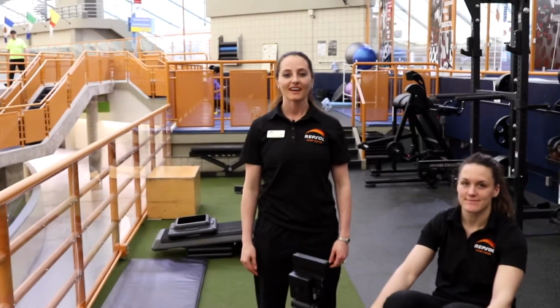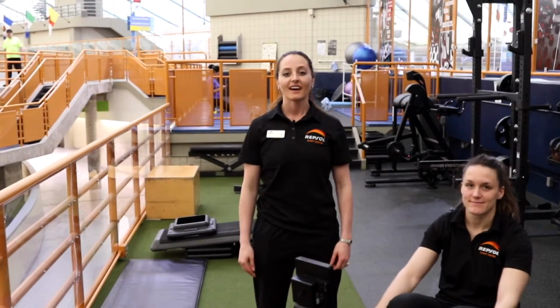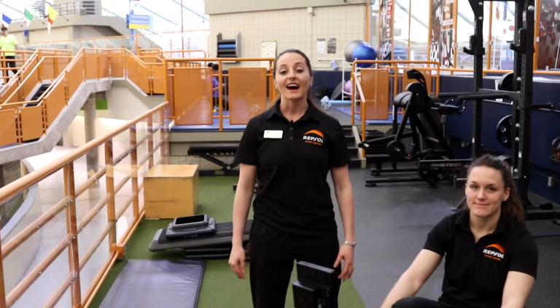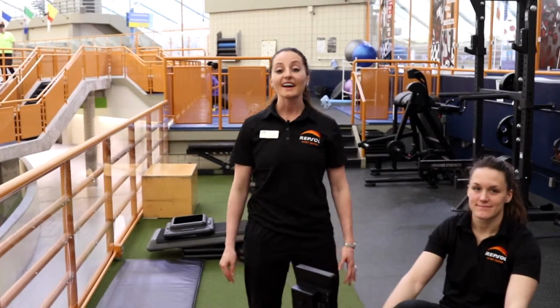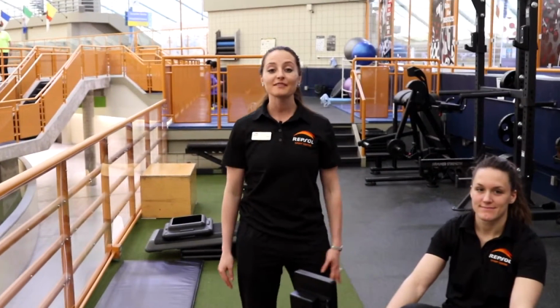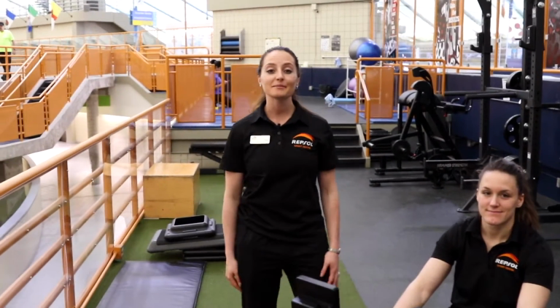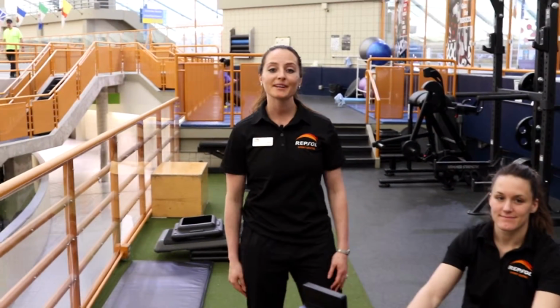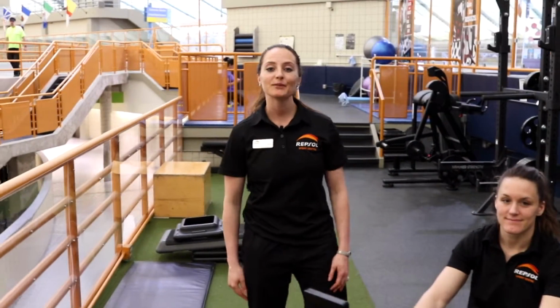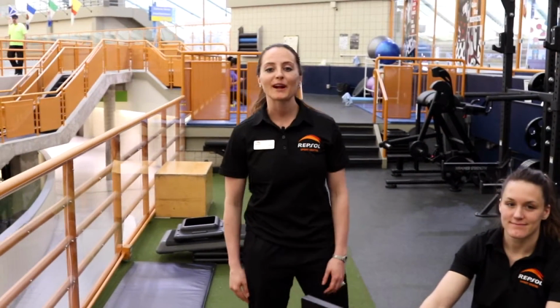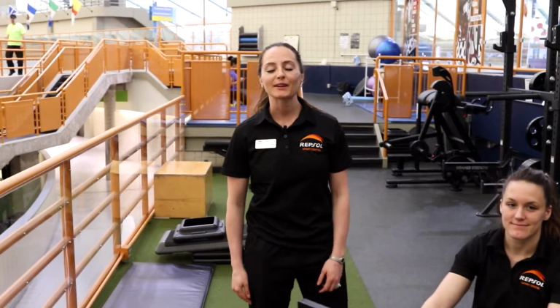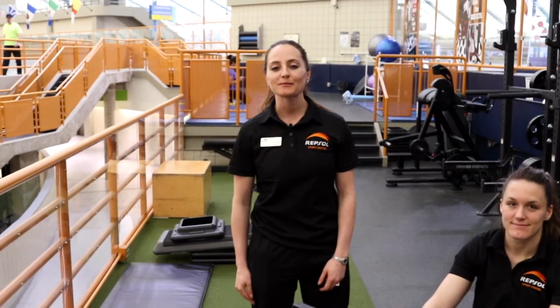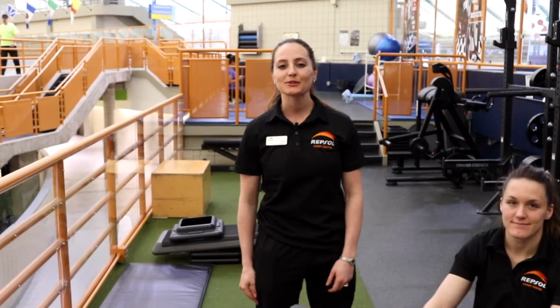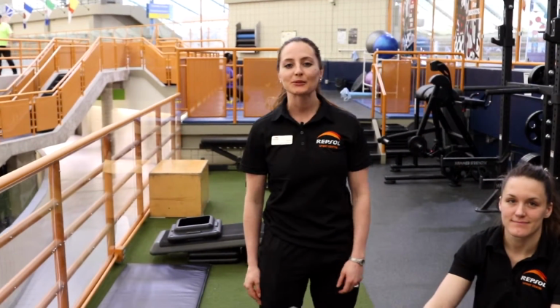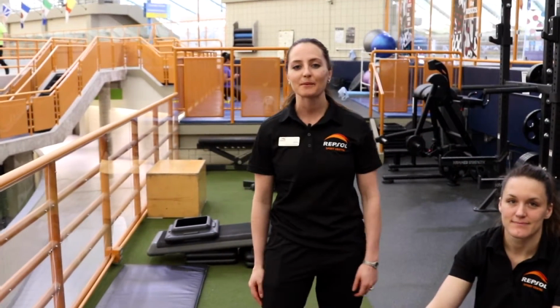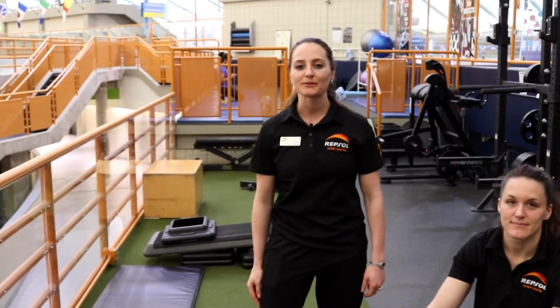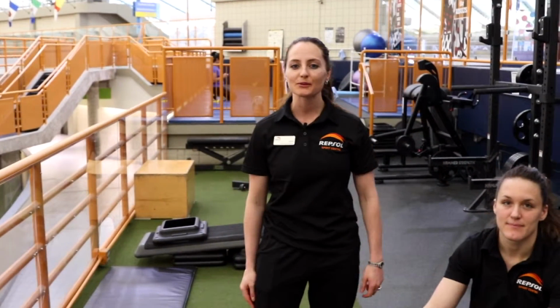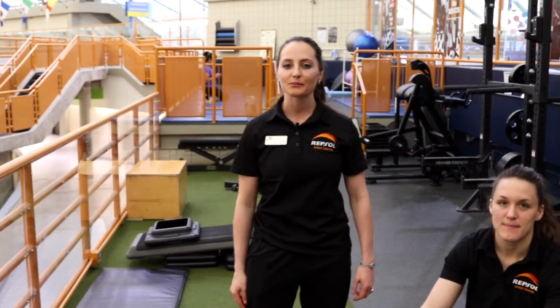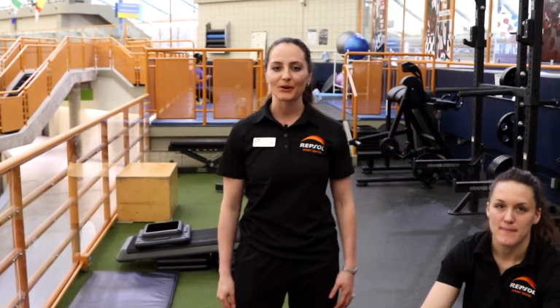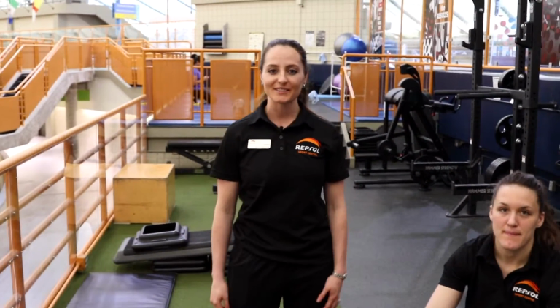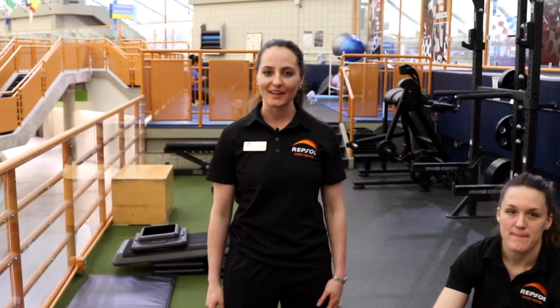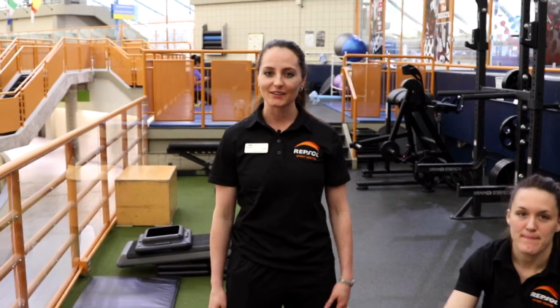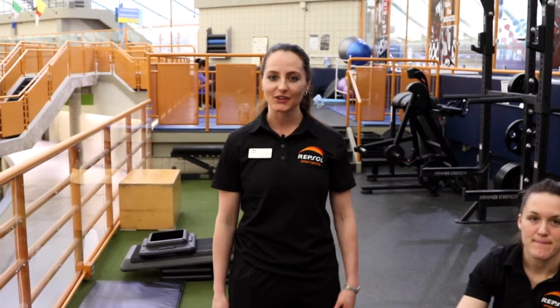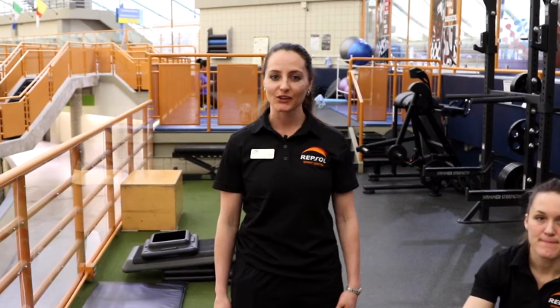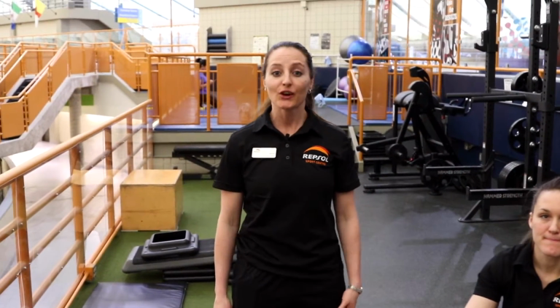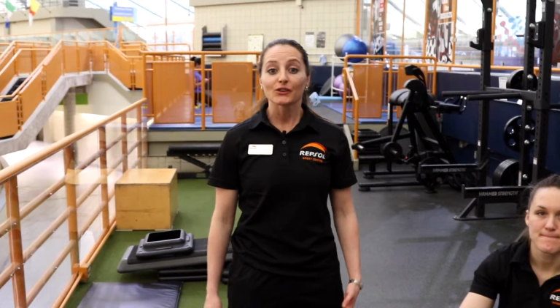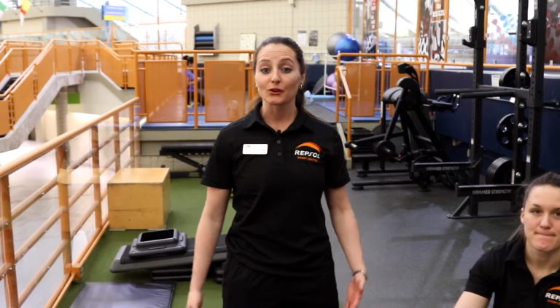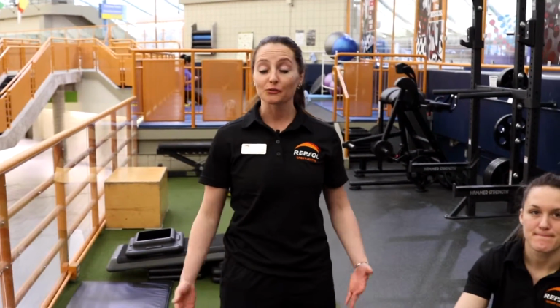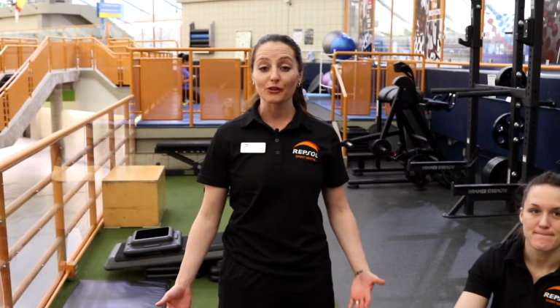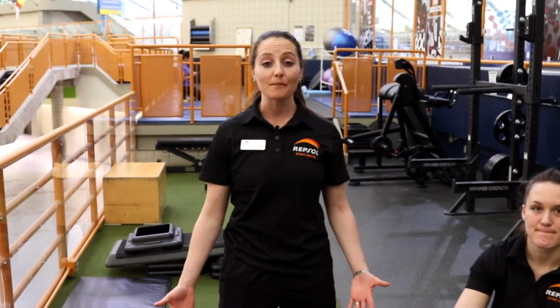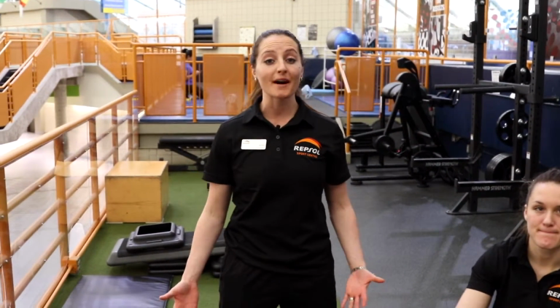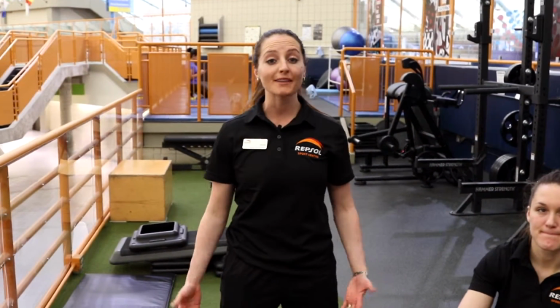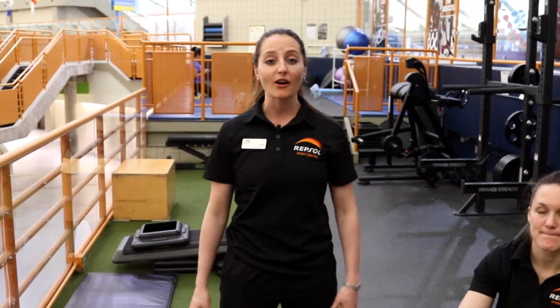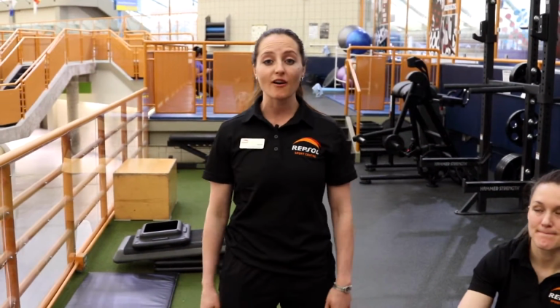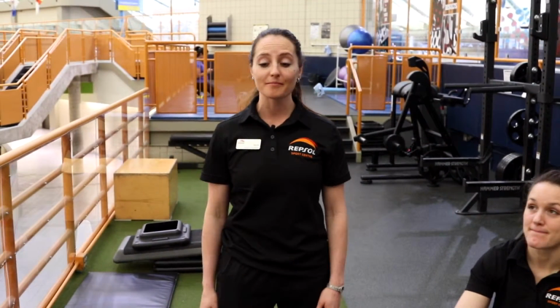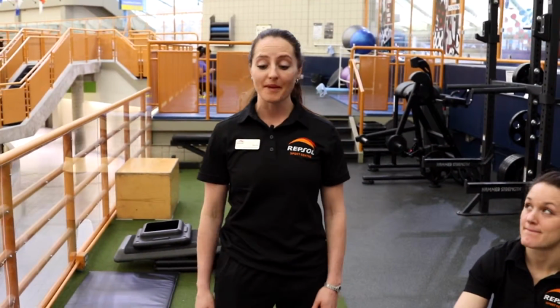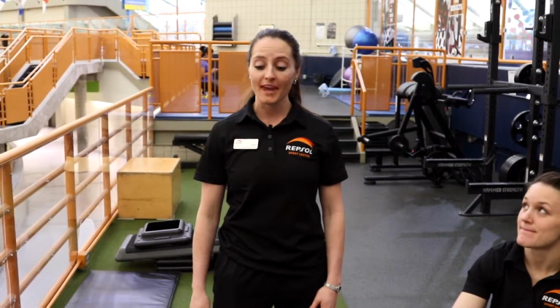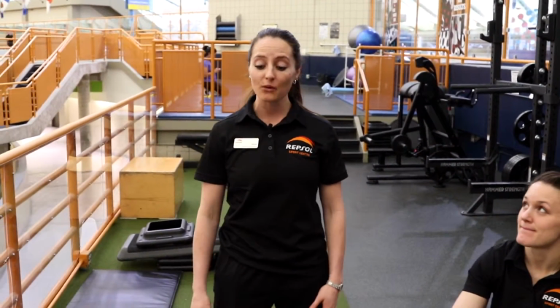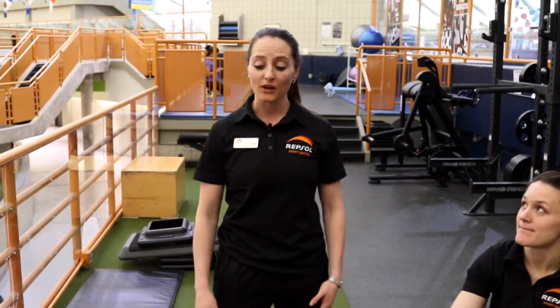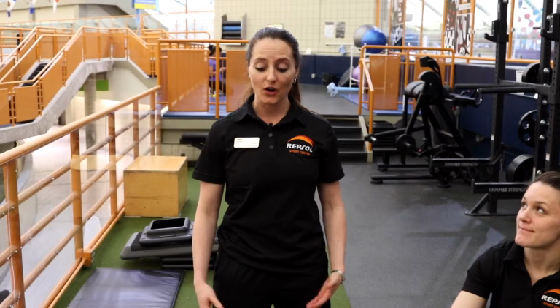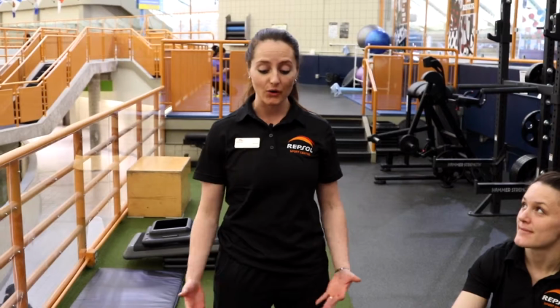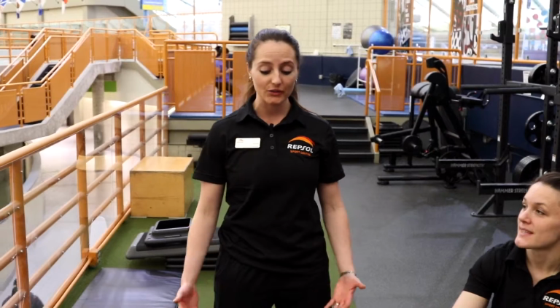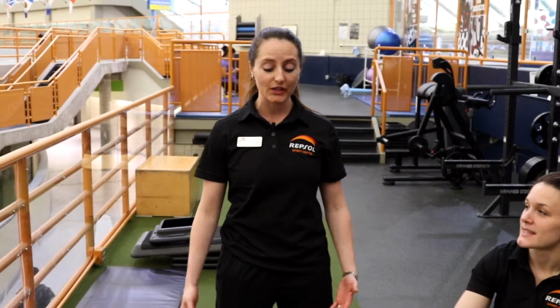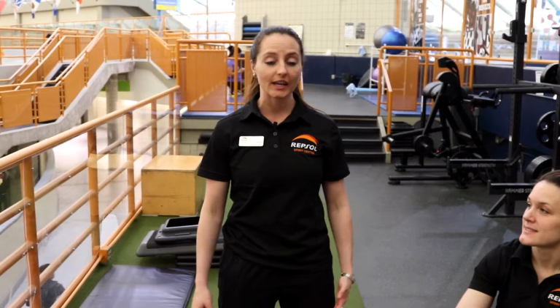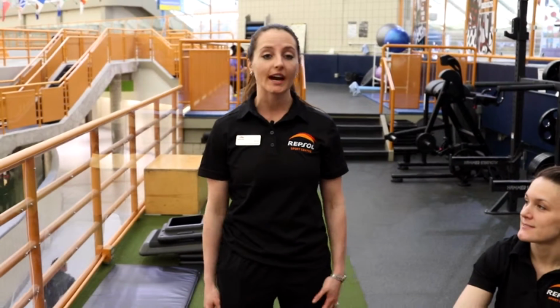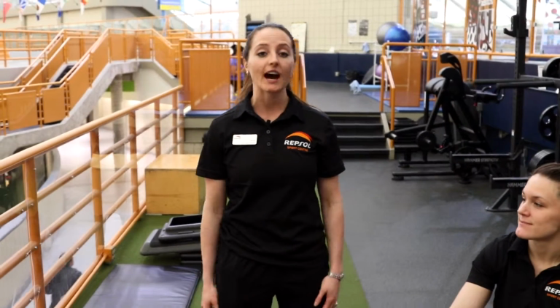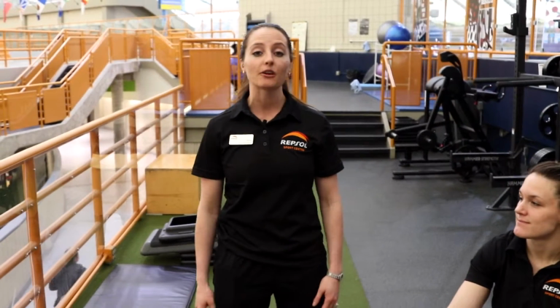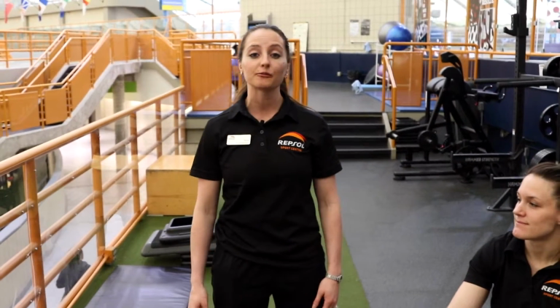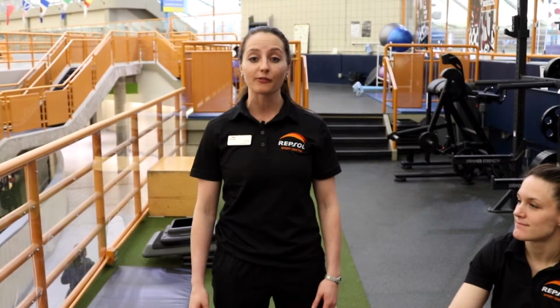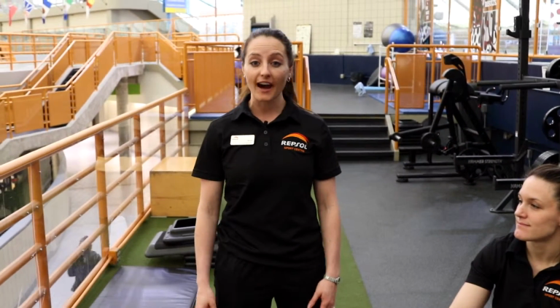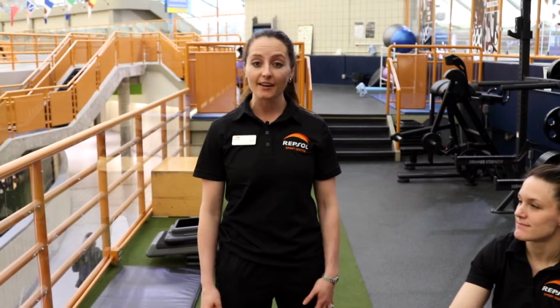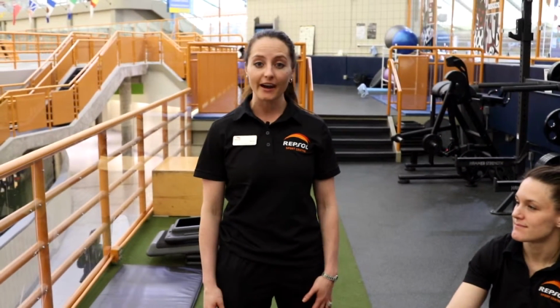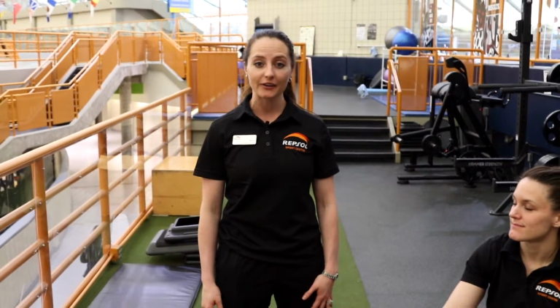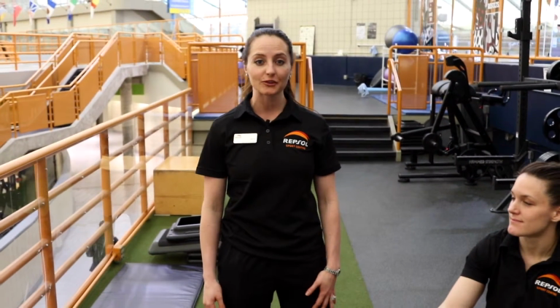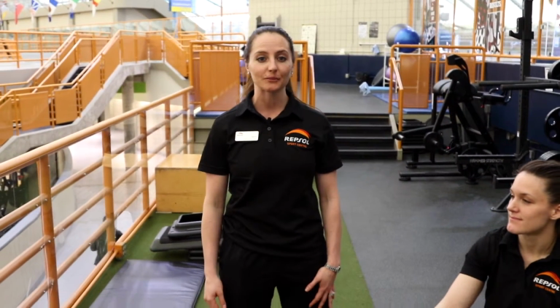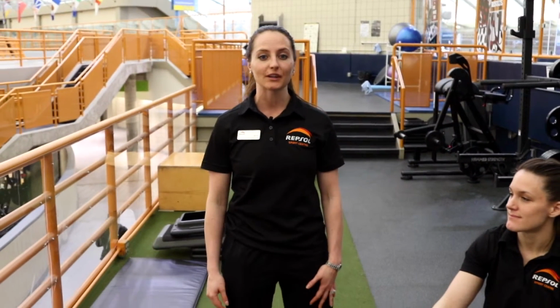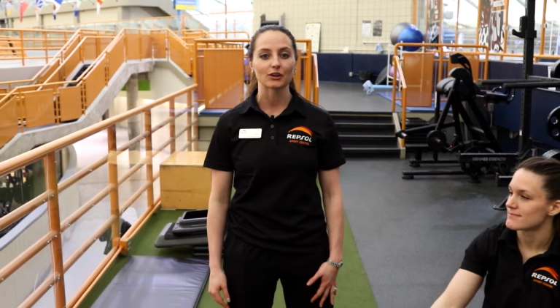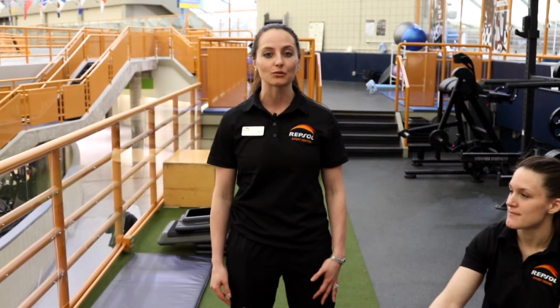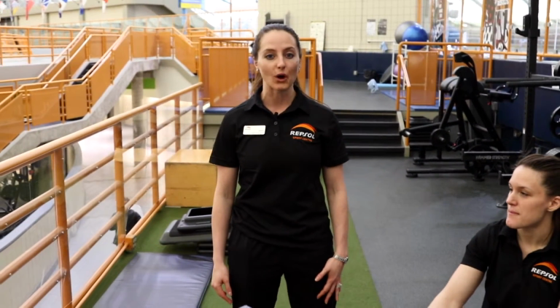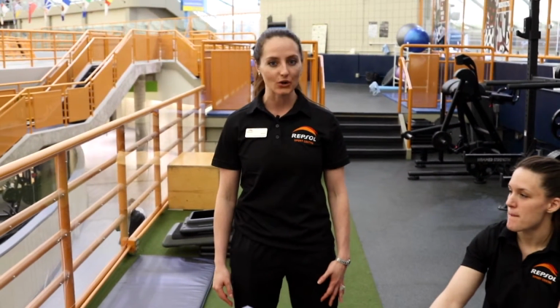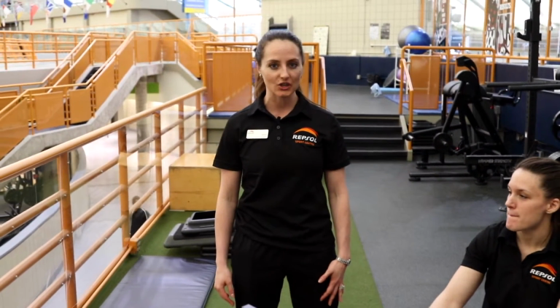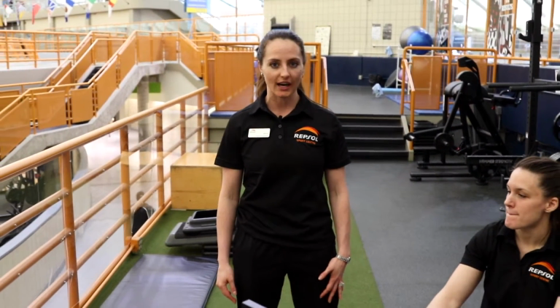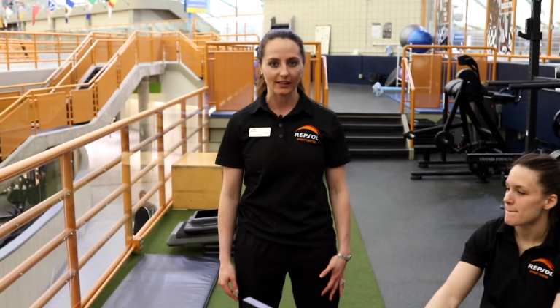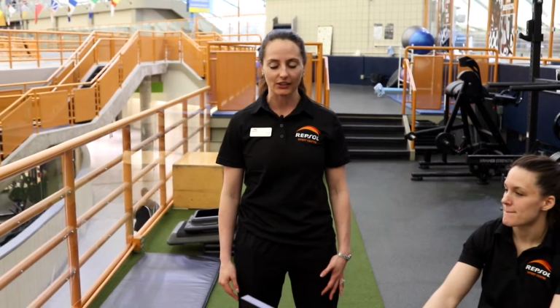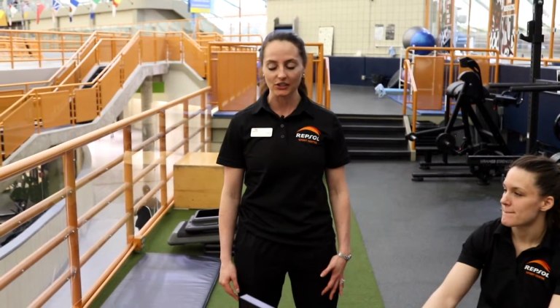Hi everybody, welcome to Repsol Sports Centre. For the month of May we're hosting our 500 meter row challenge.